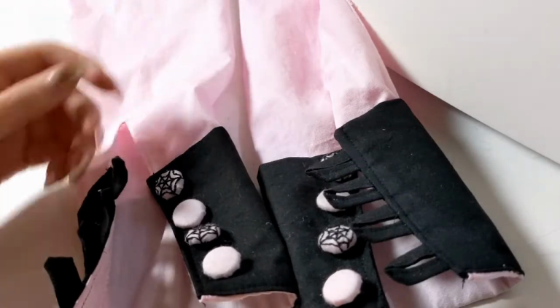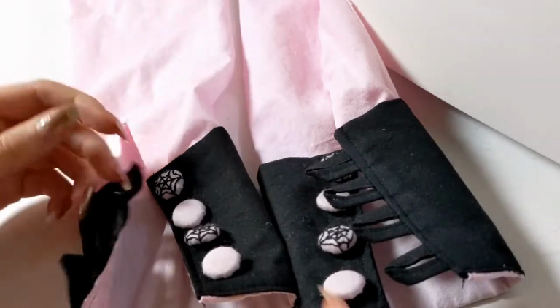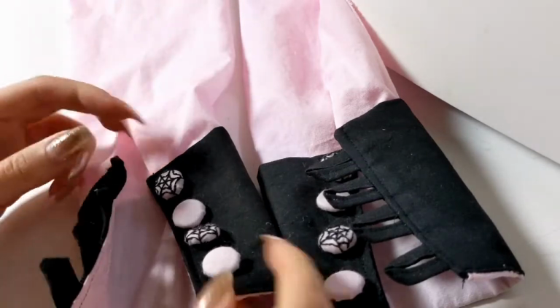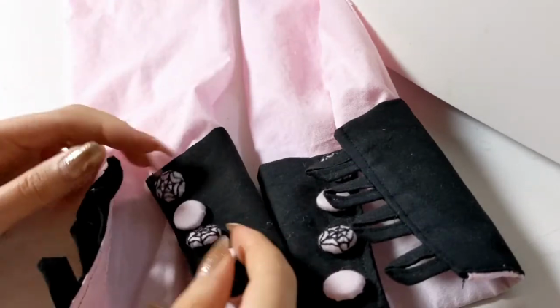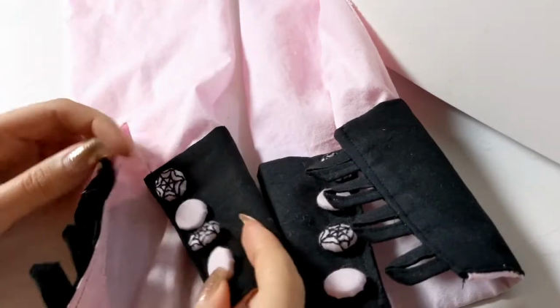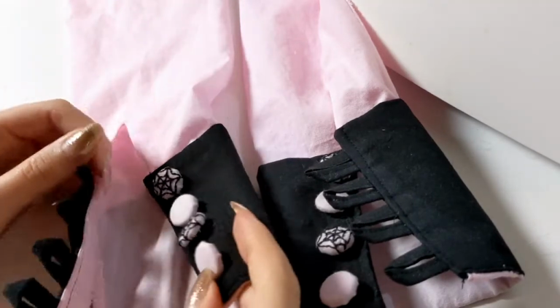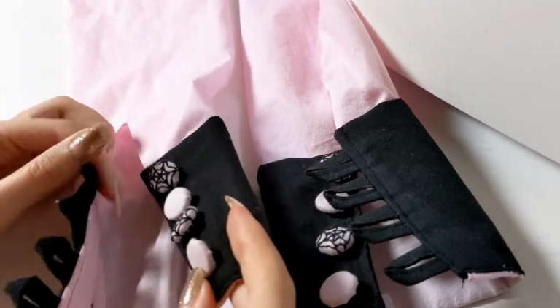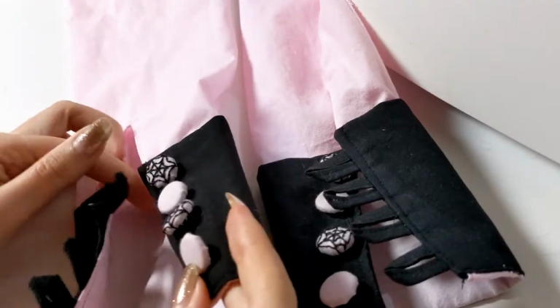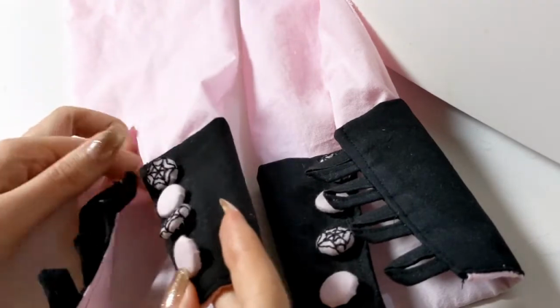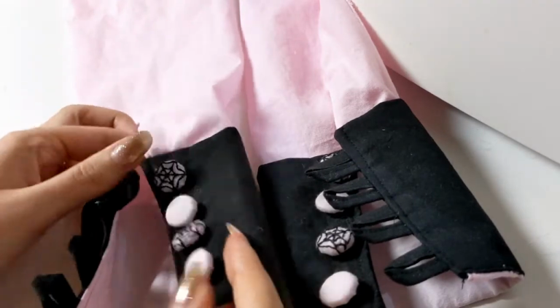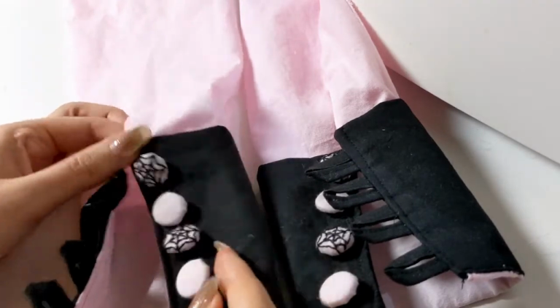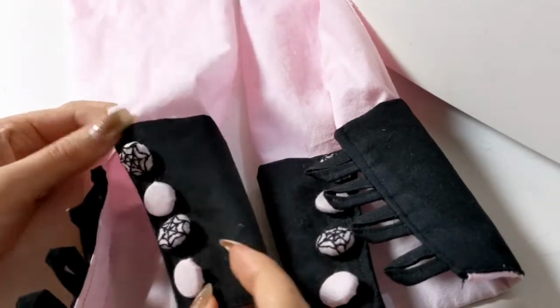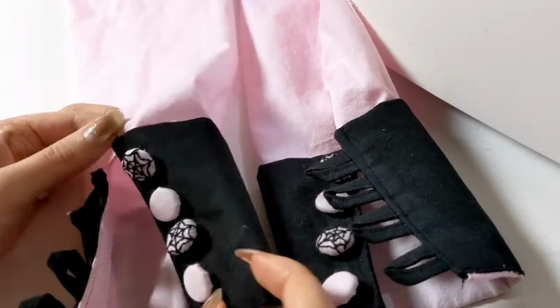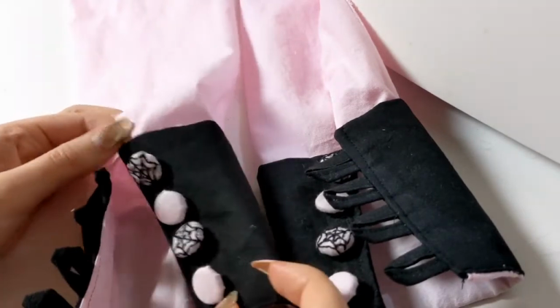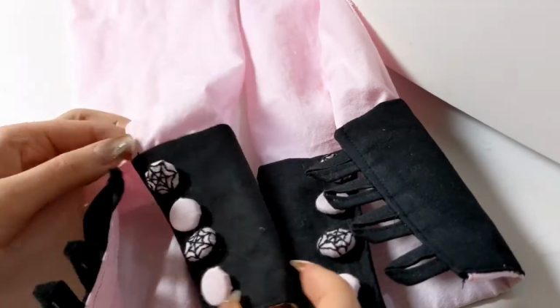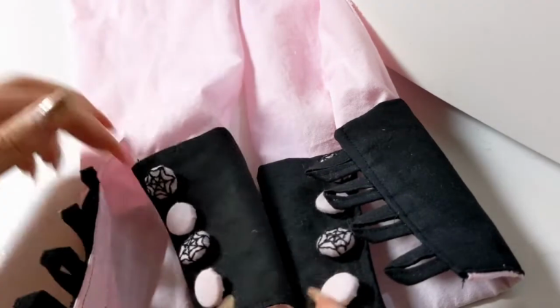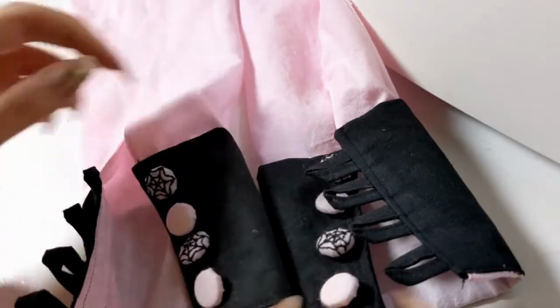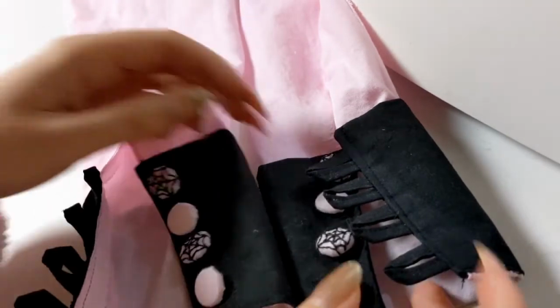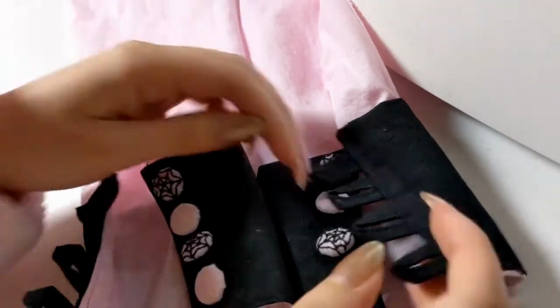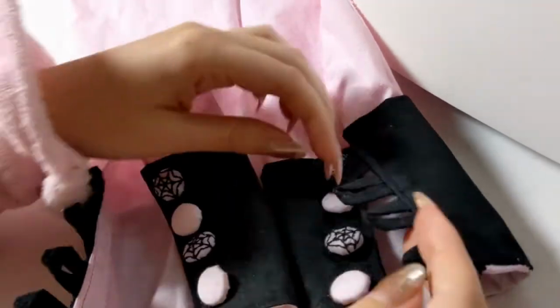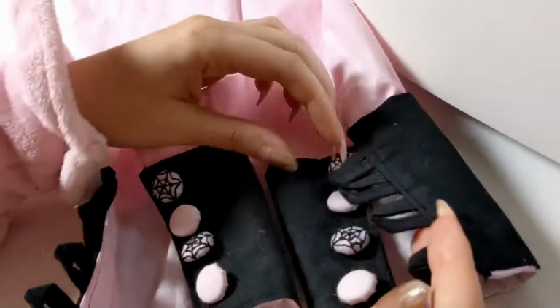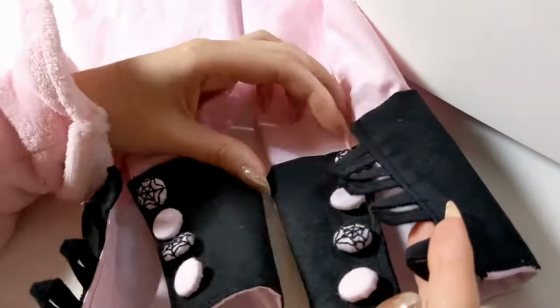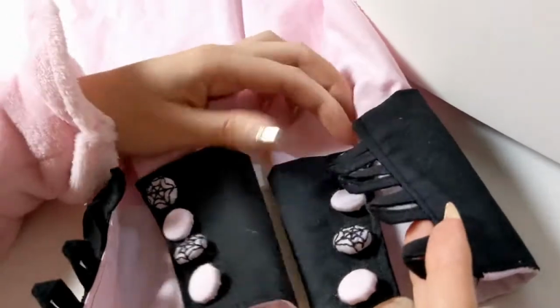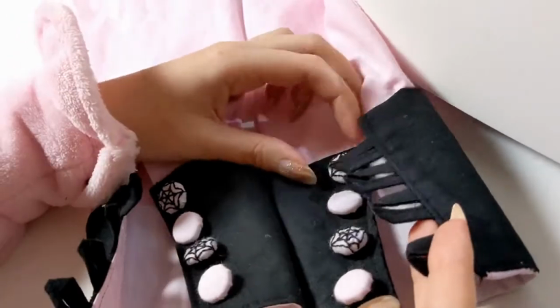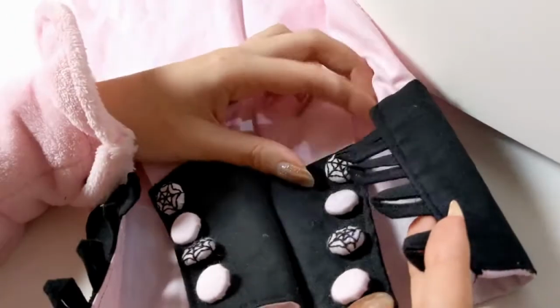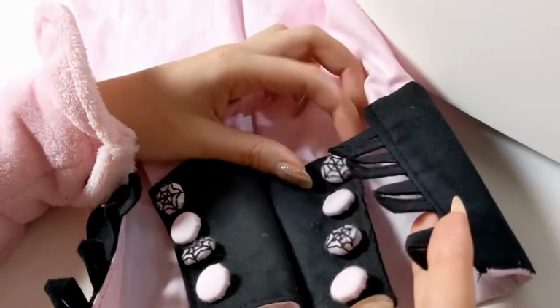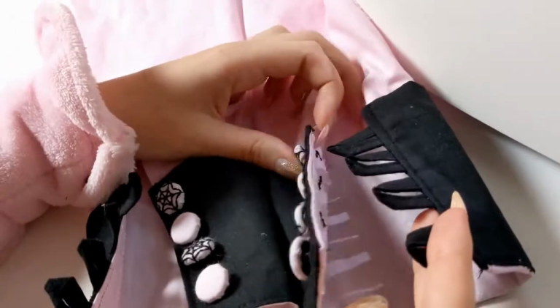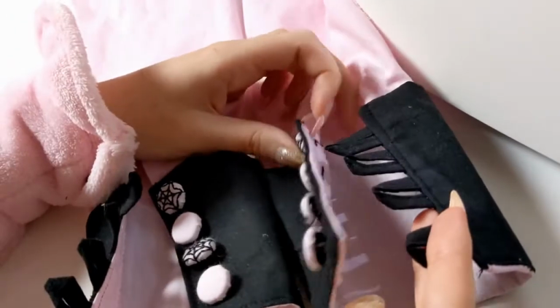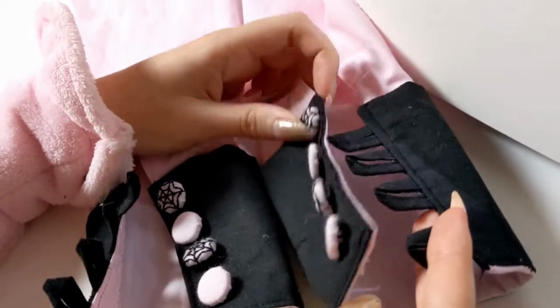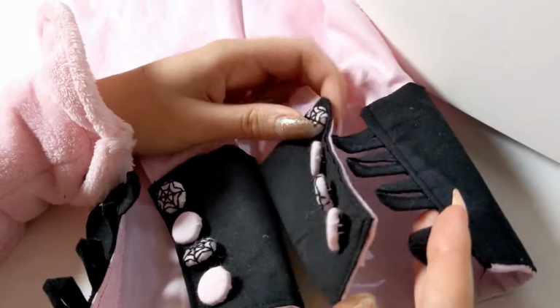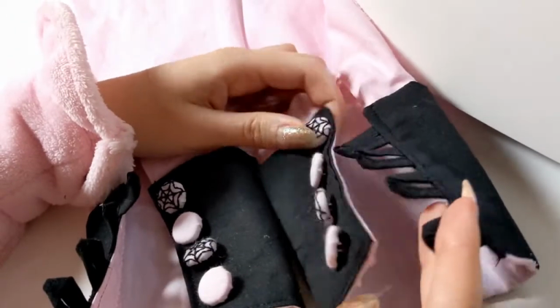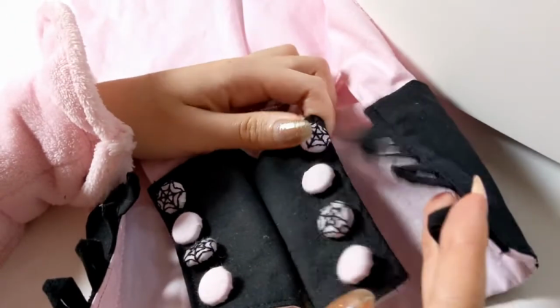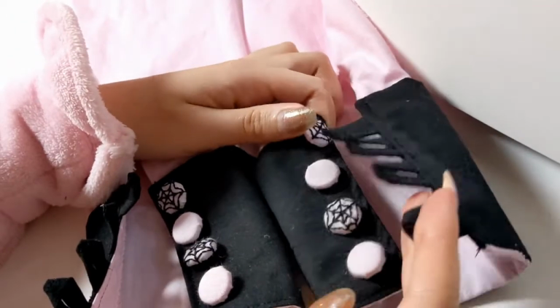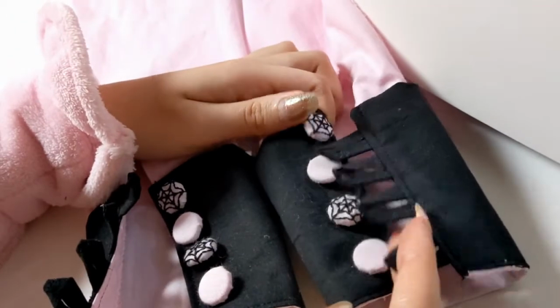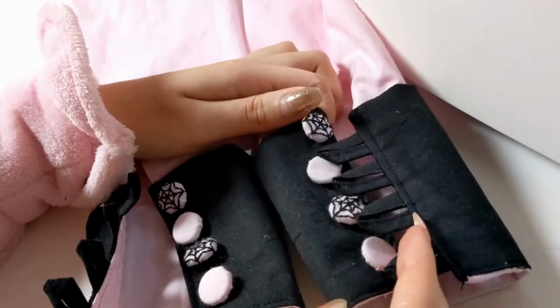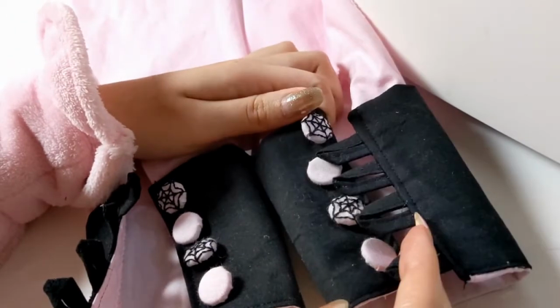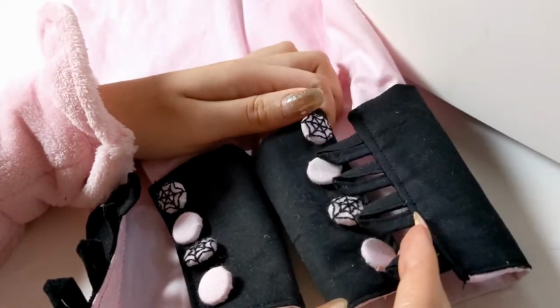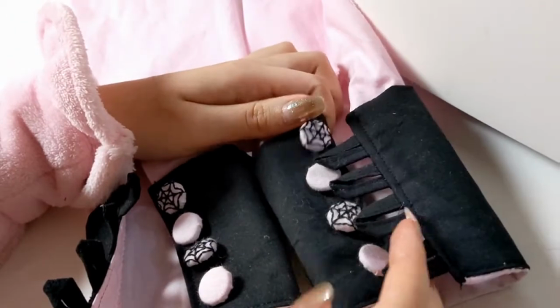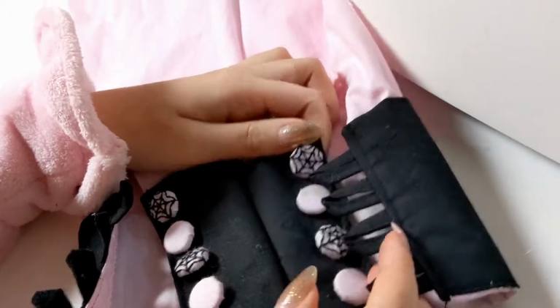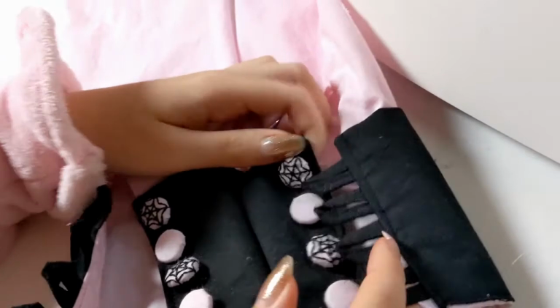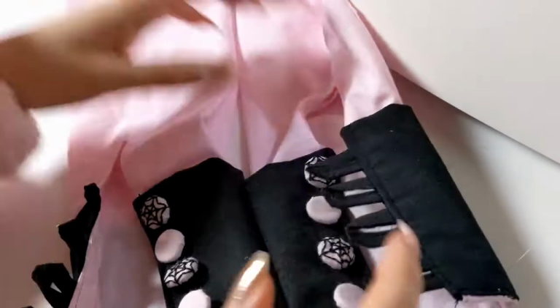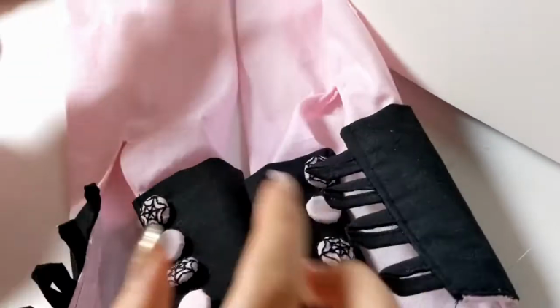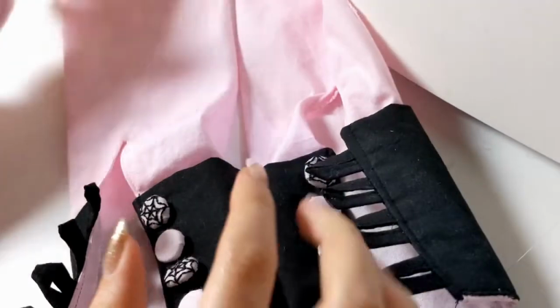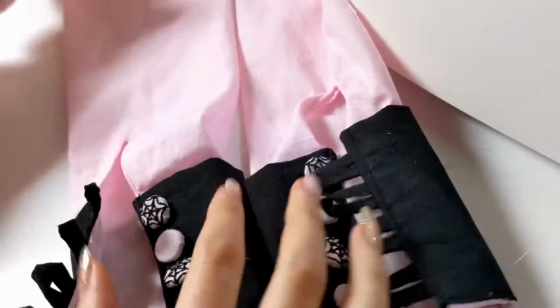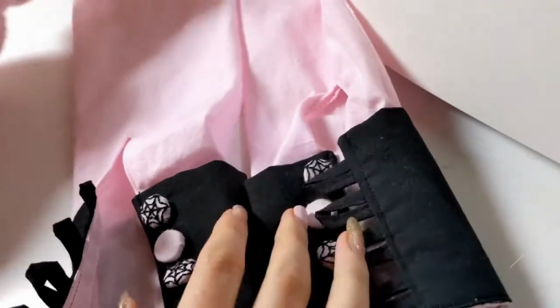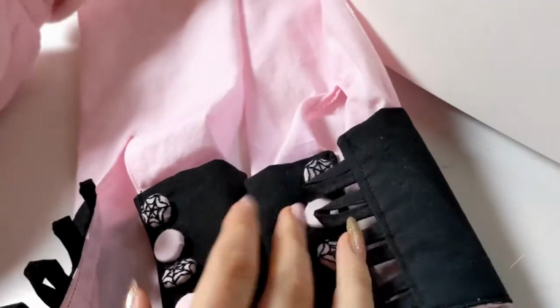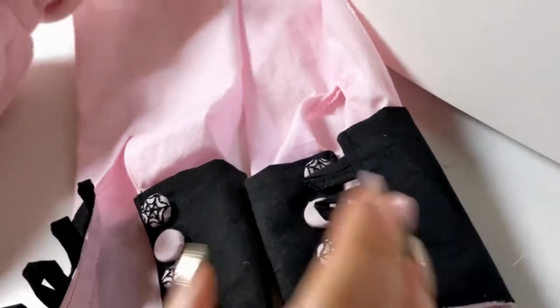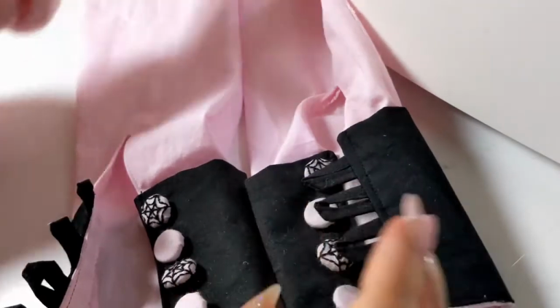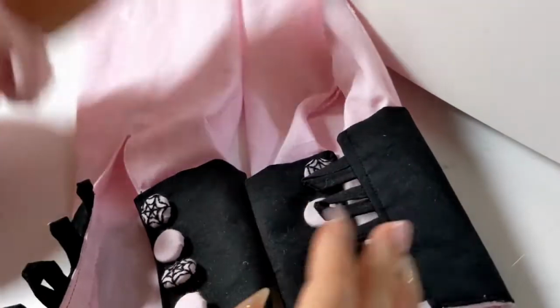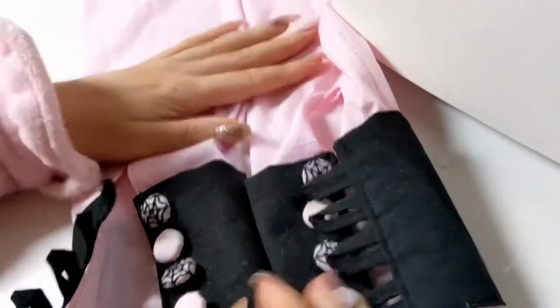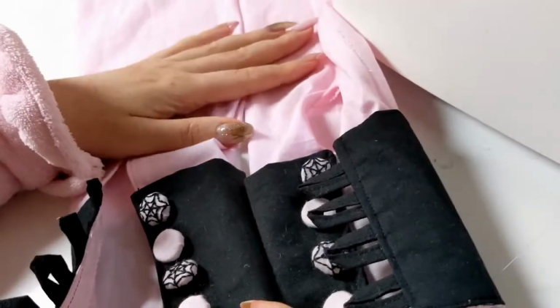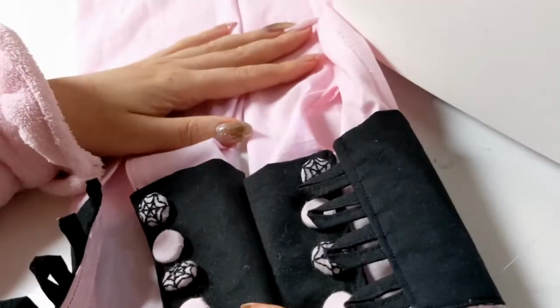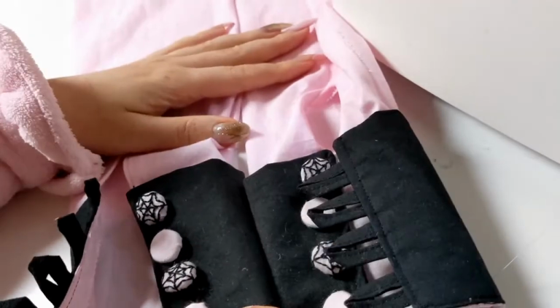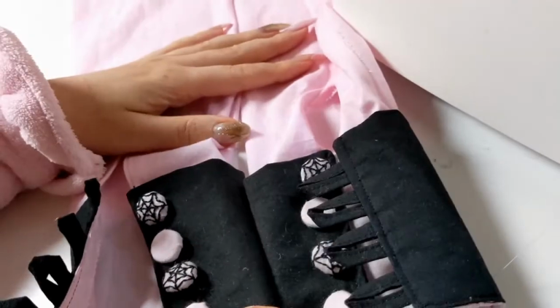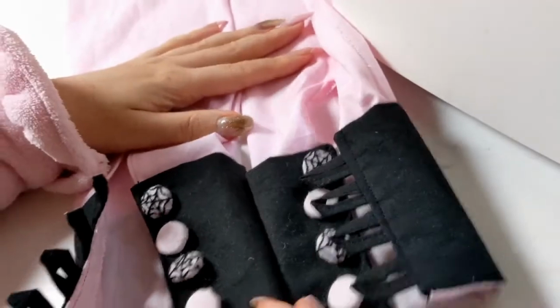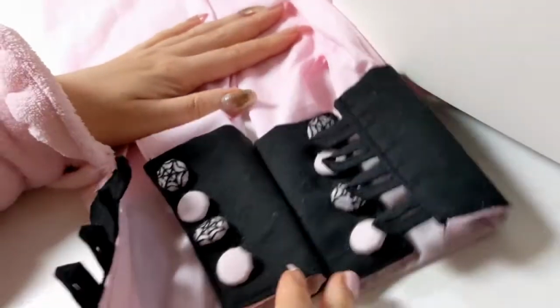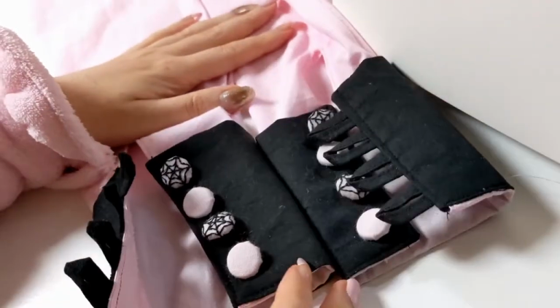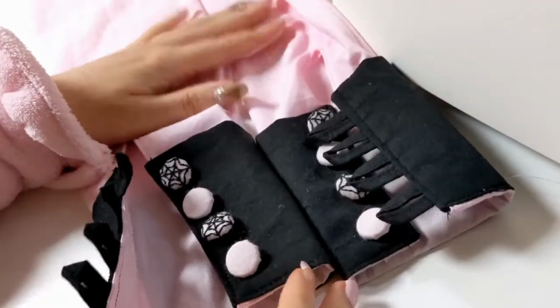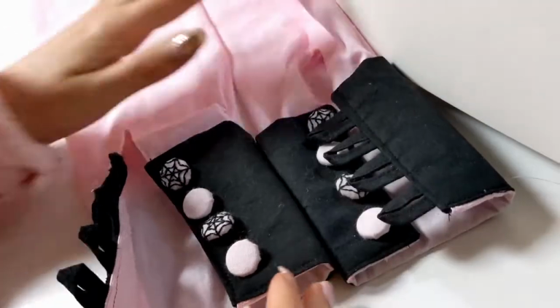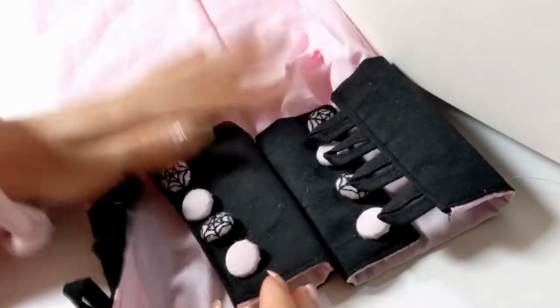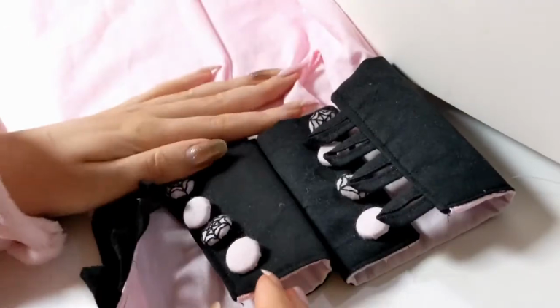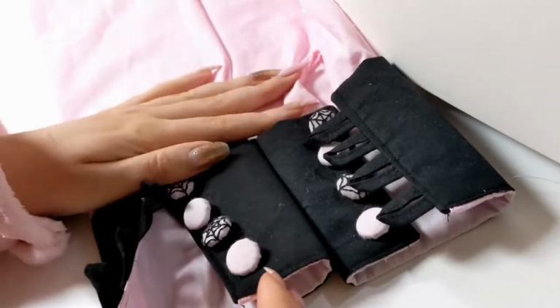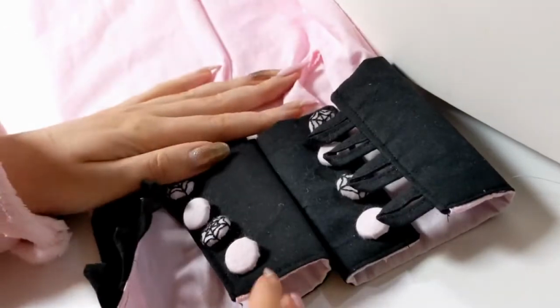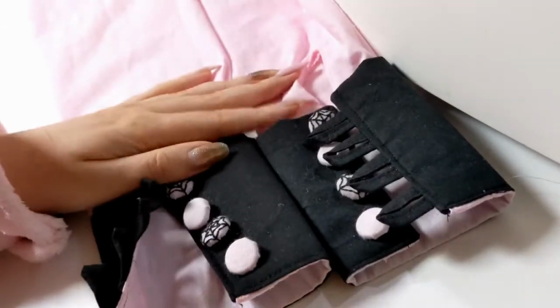The sleeves are all finished. I got all the buttons sewn on. Now I just need to sew the sleeves onto the dress.